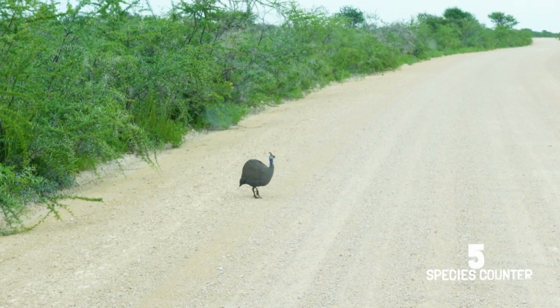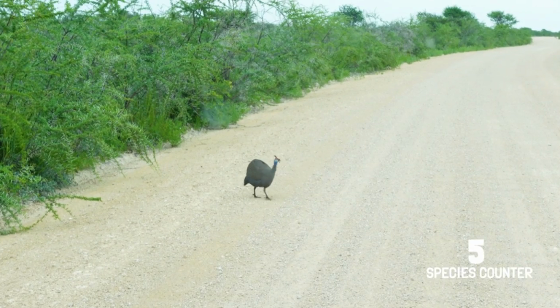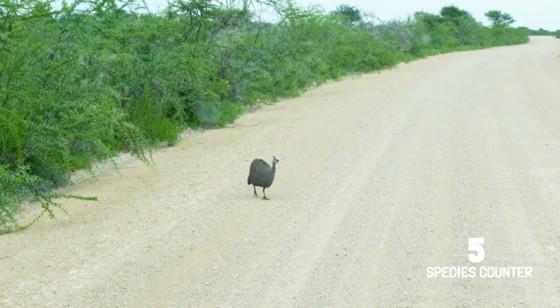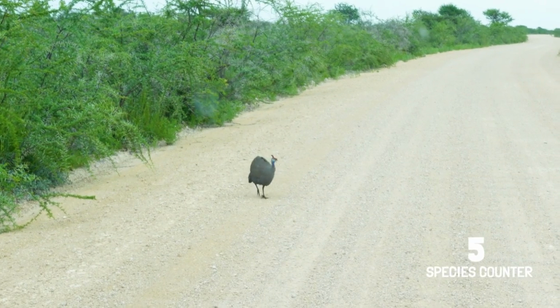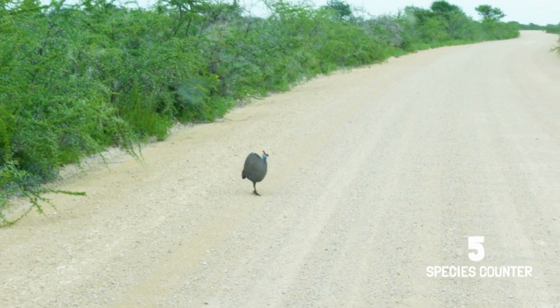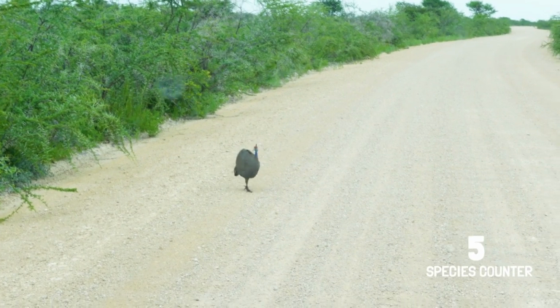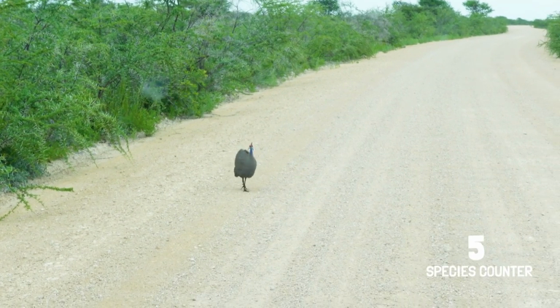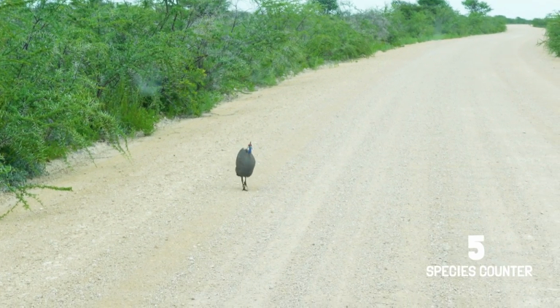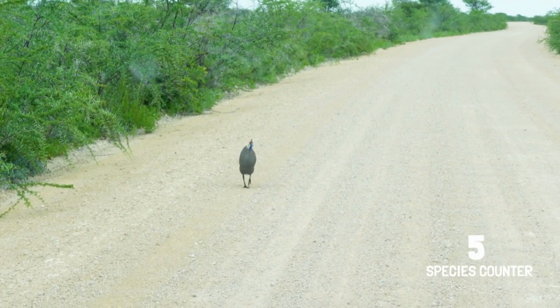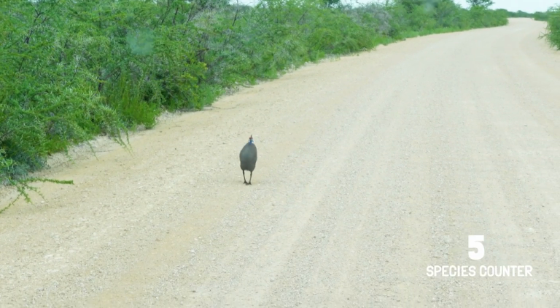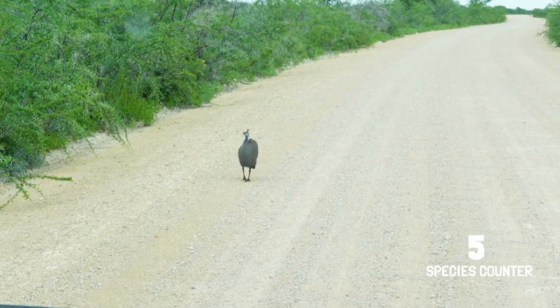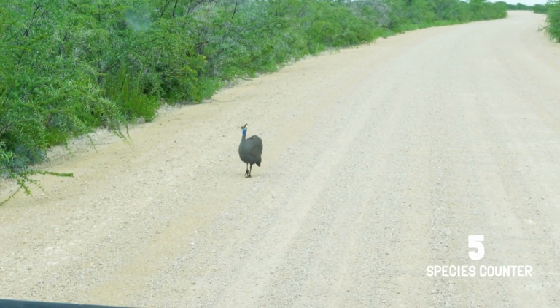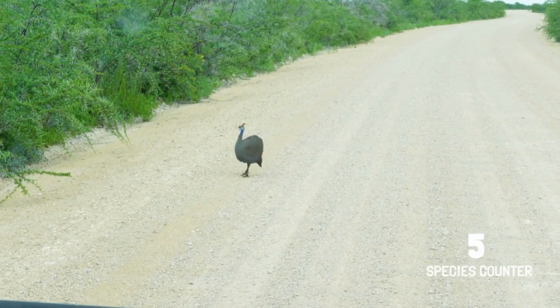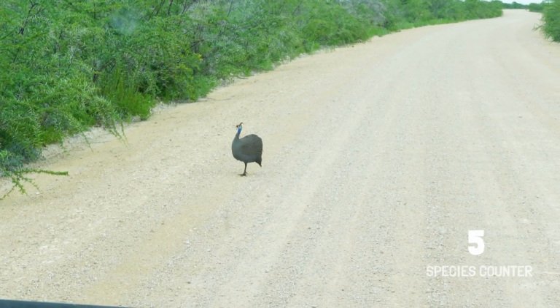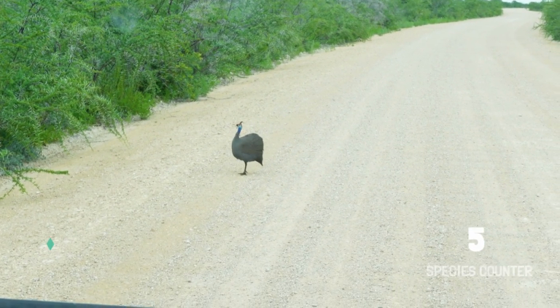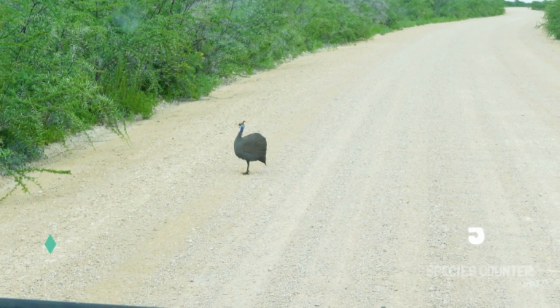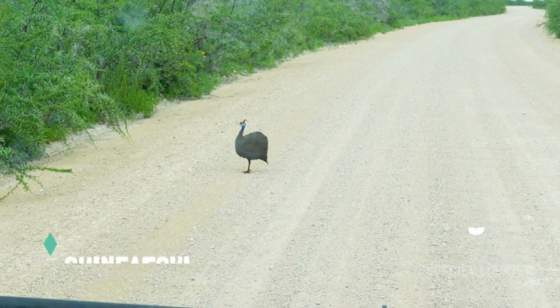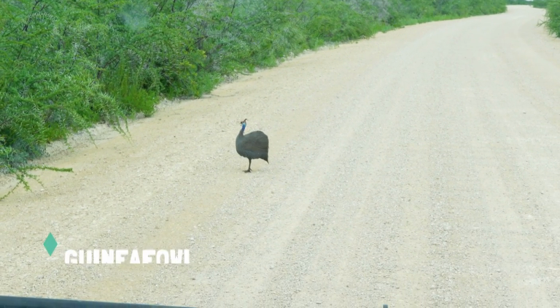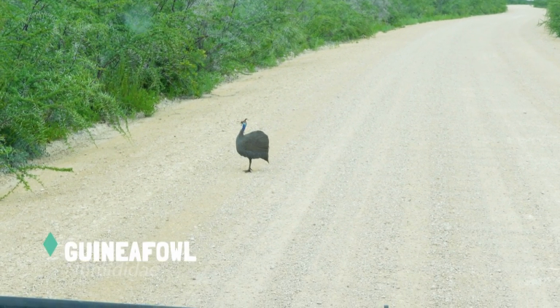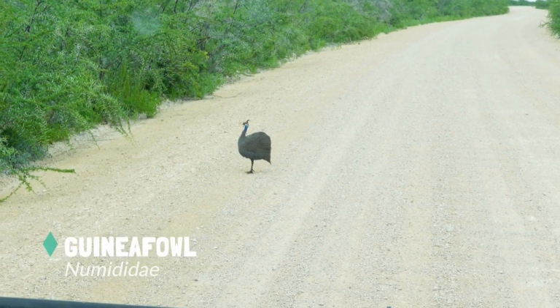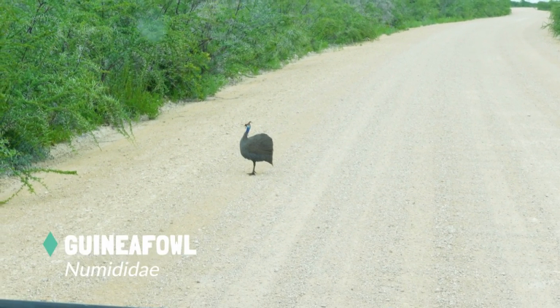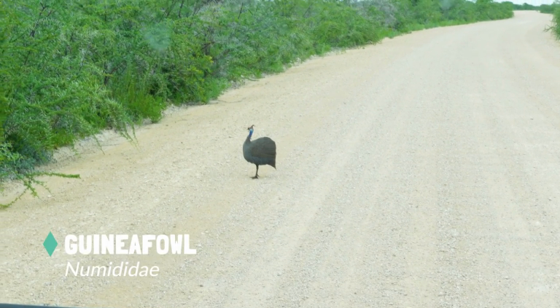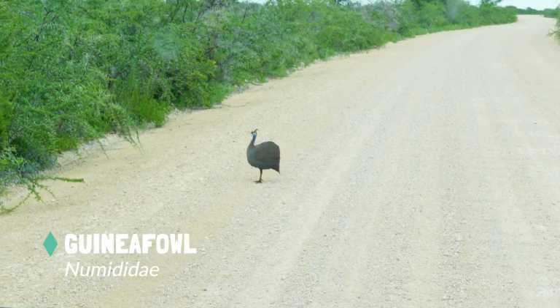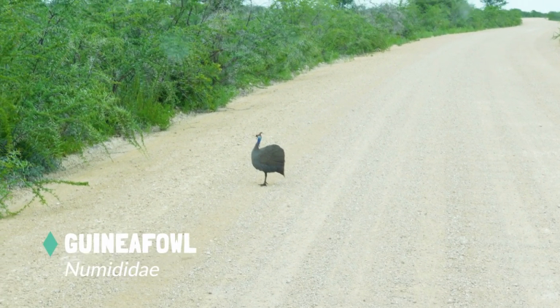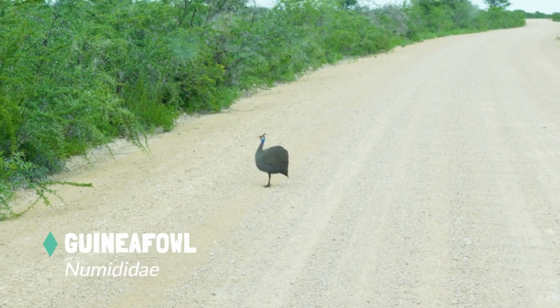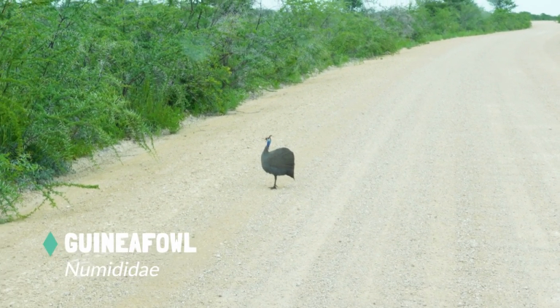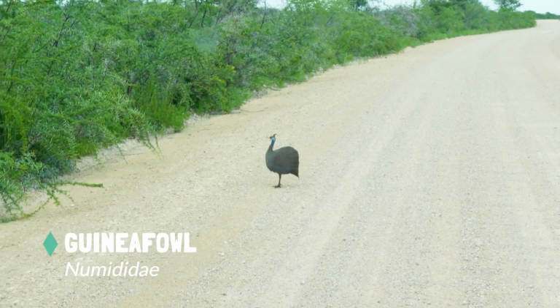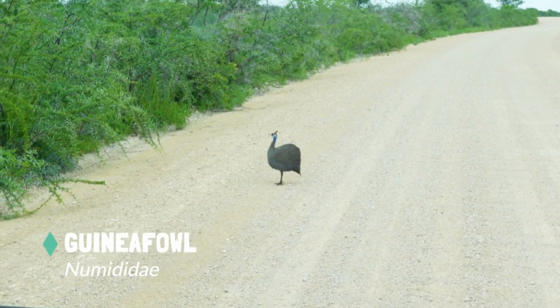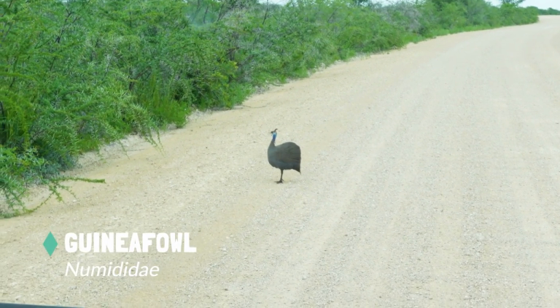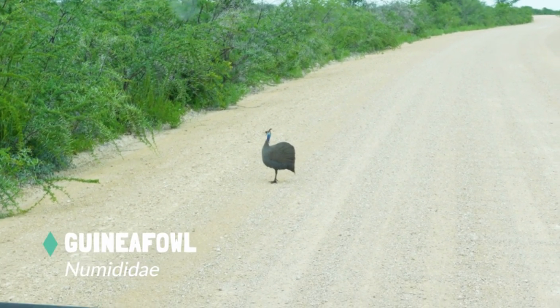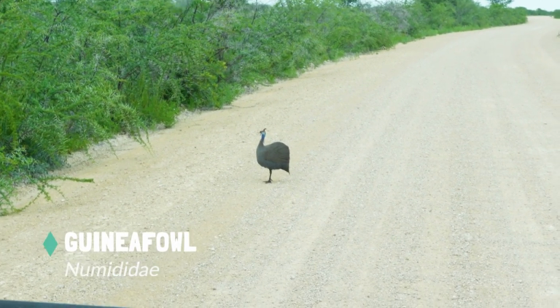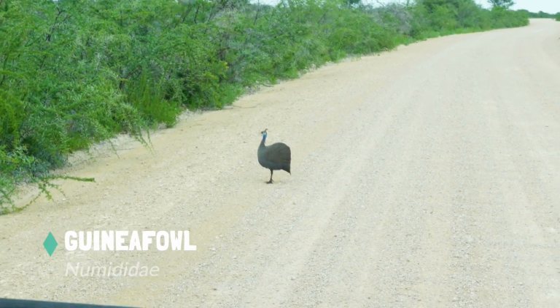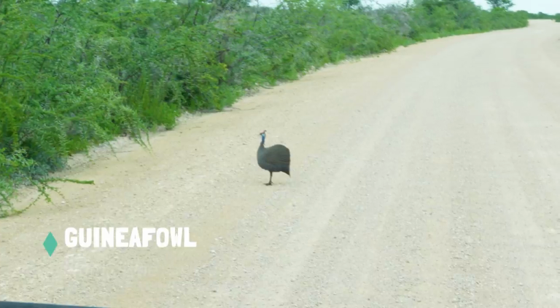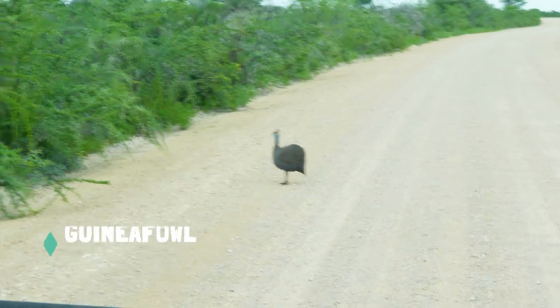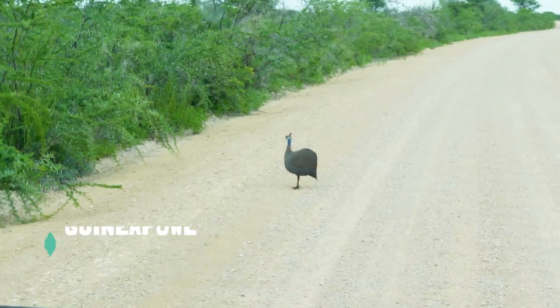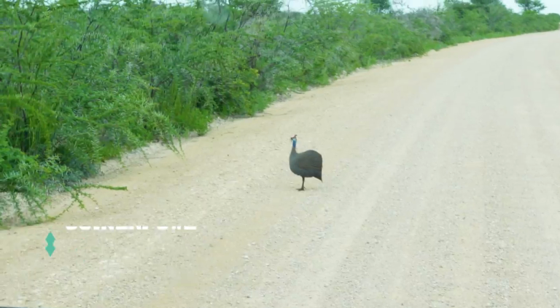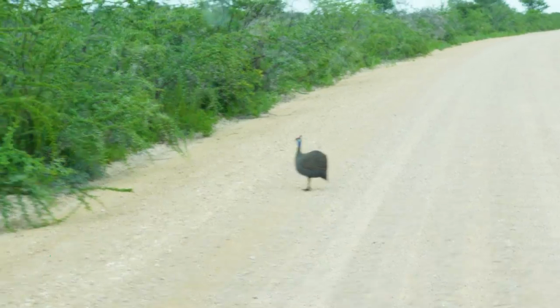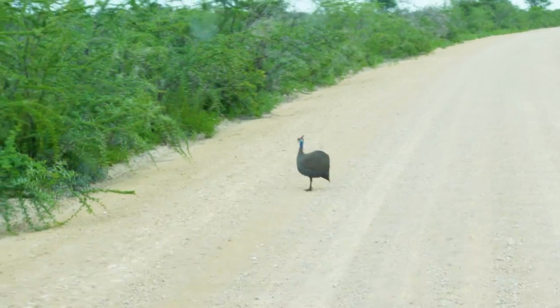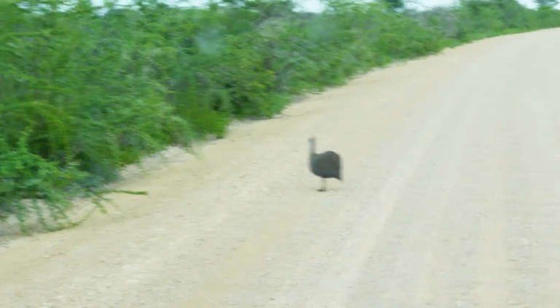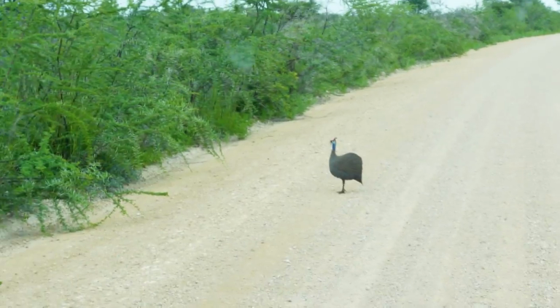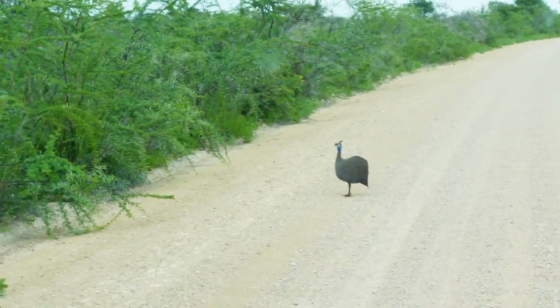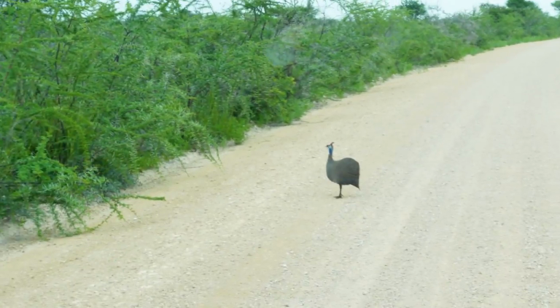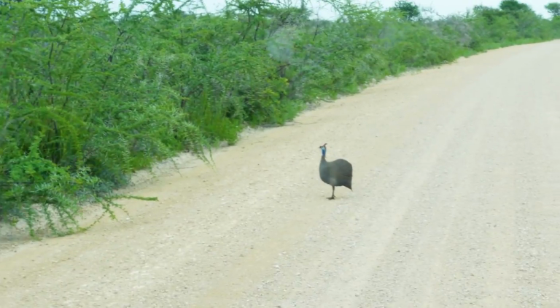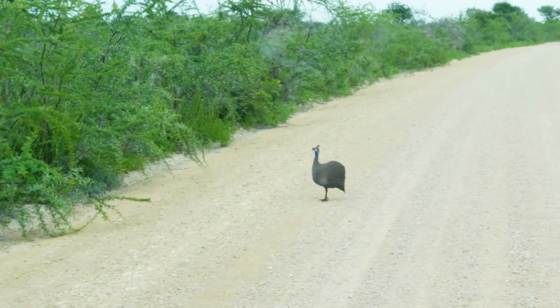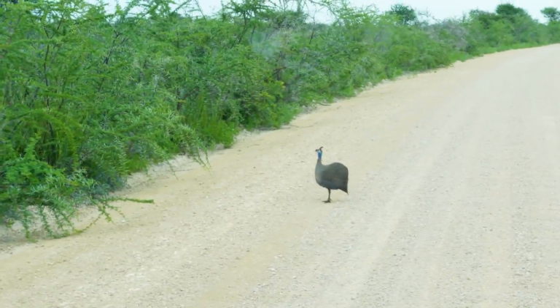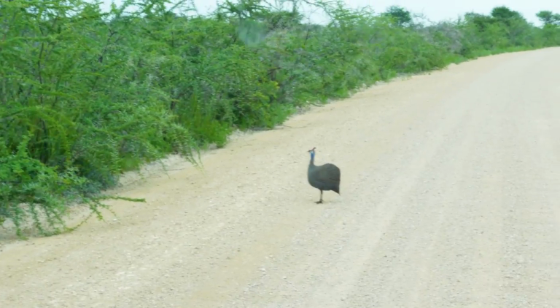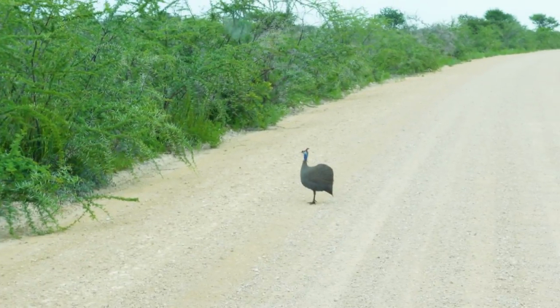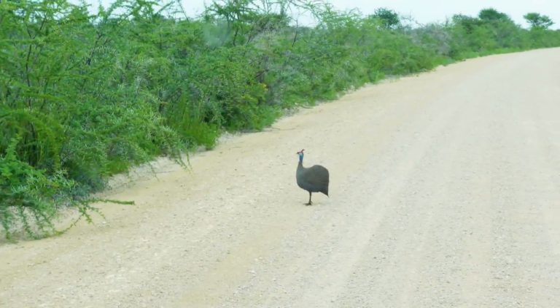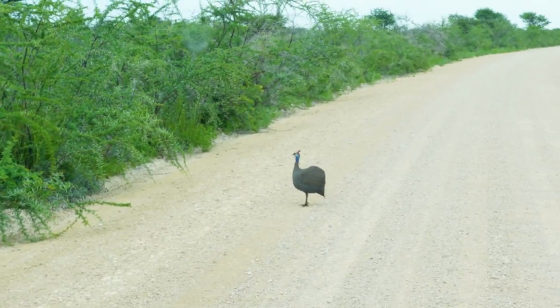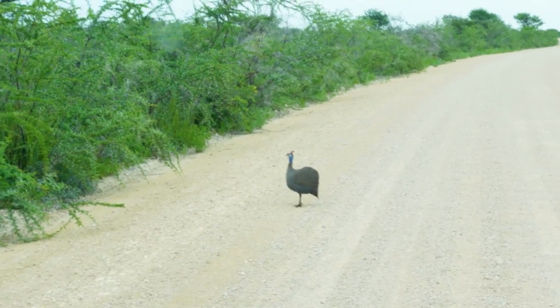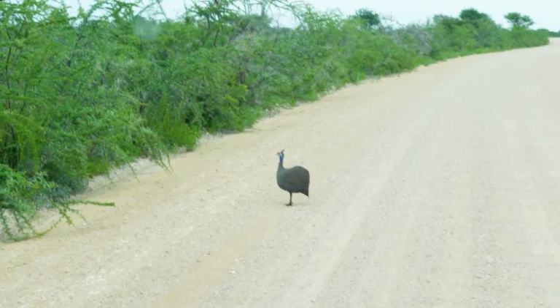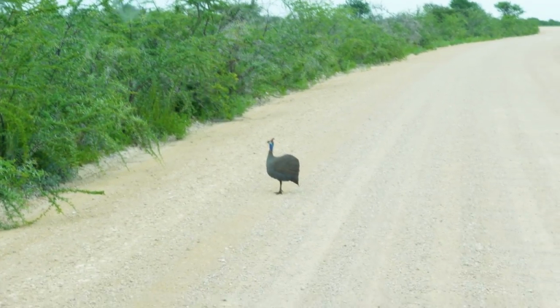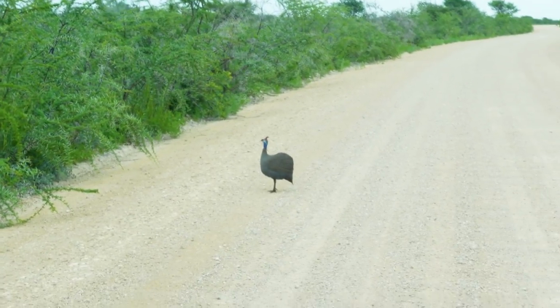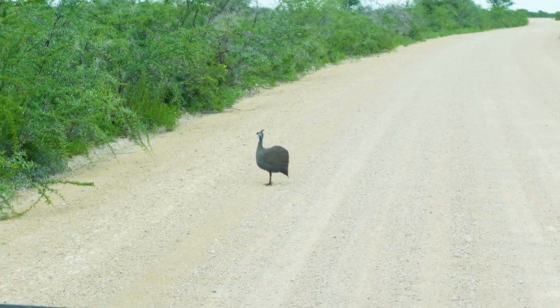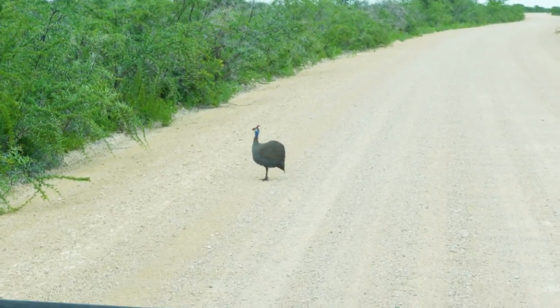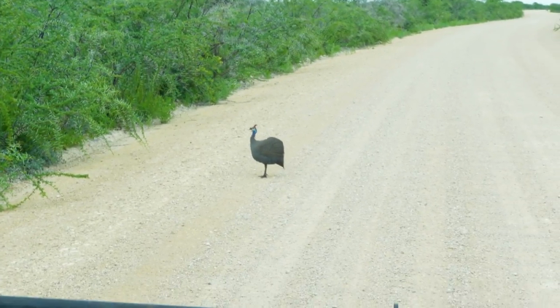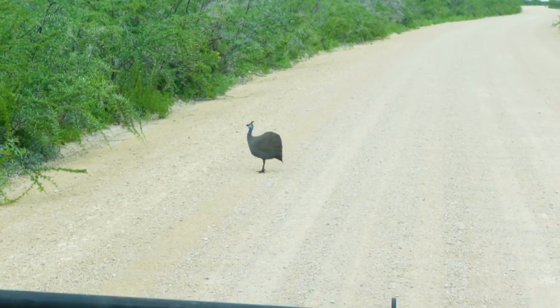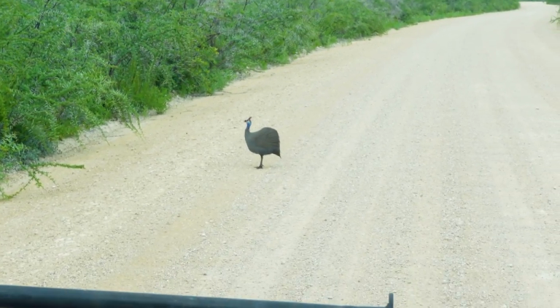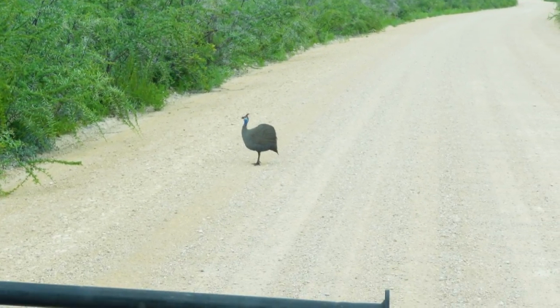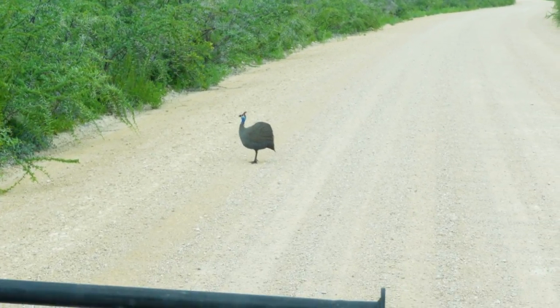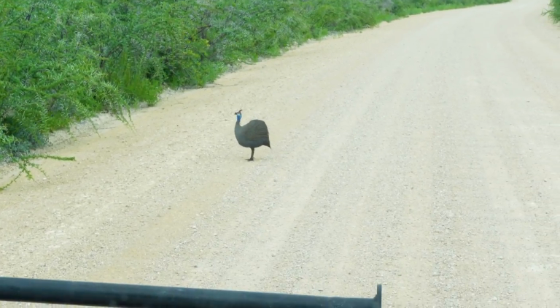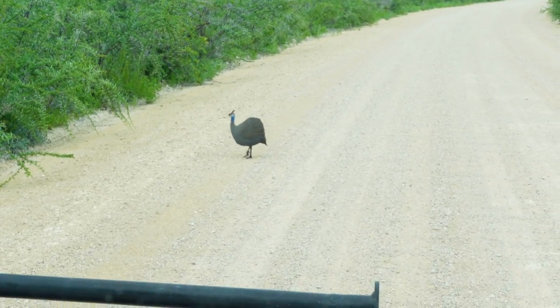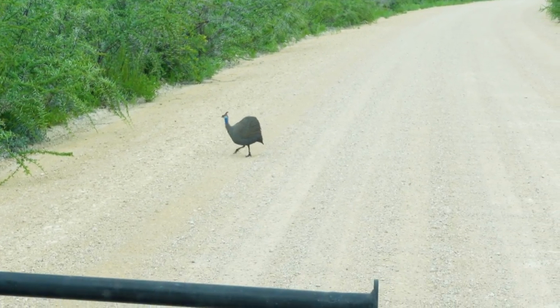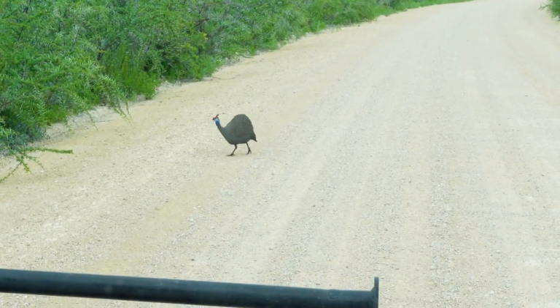This is called the guinea fowl. They actually are quite cool looking, but very hard to get close to — they're extremely skittish.